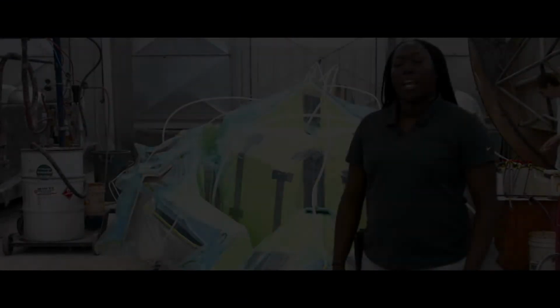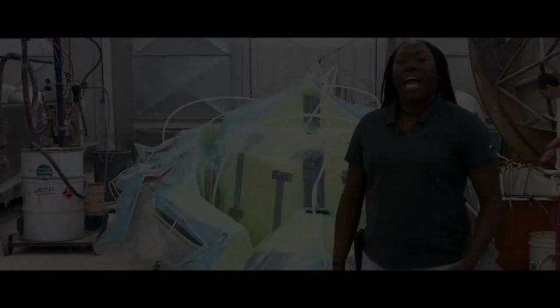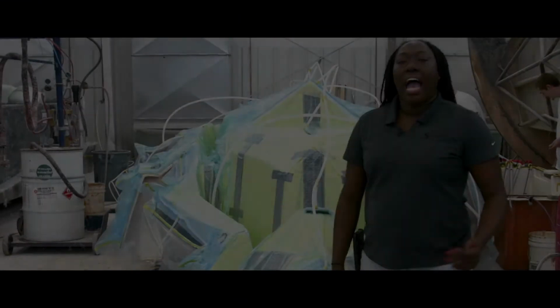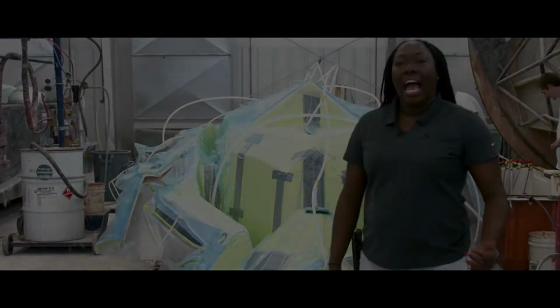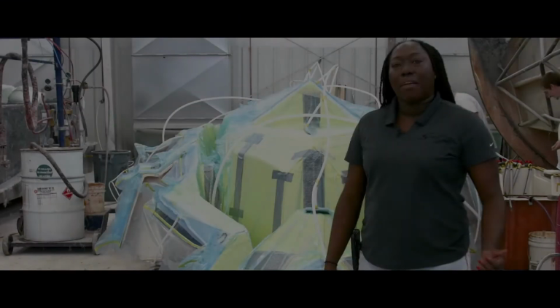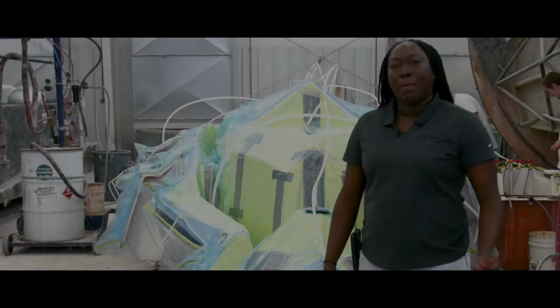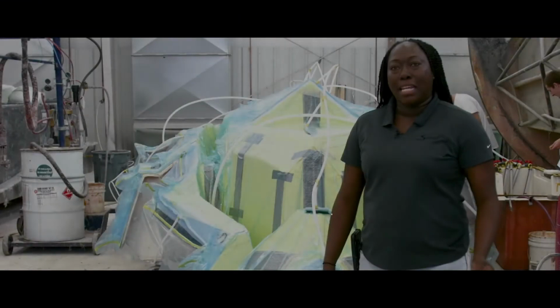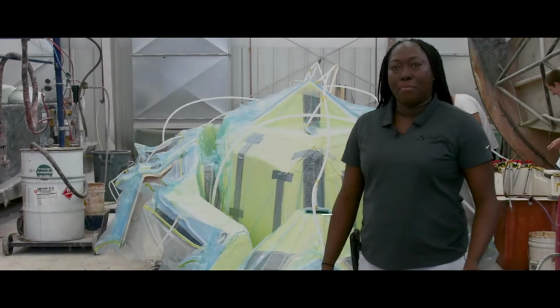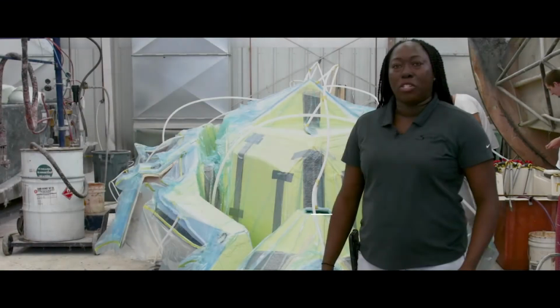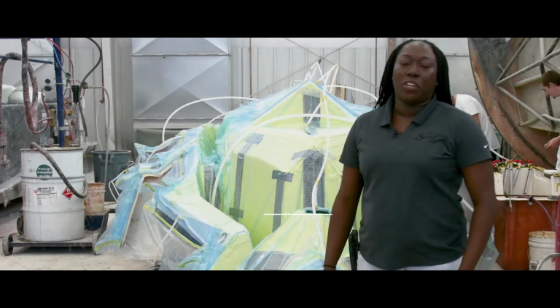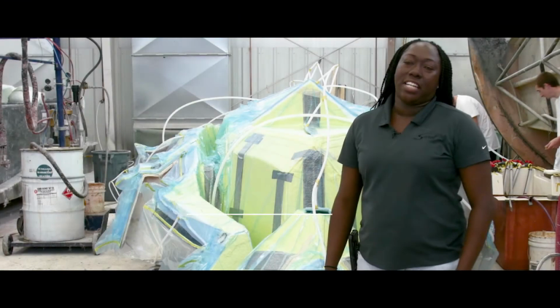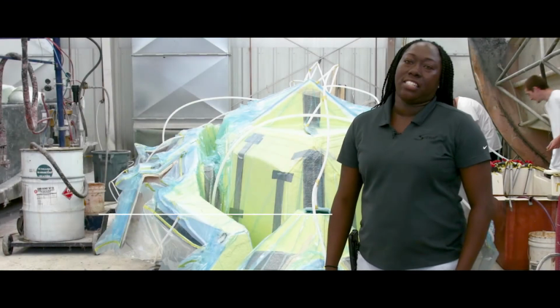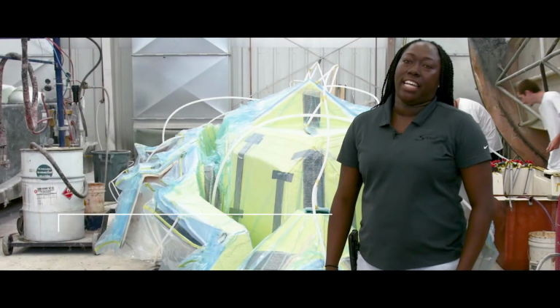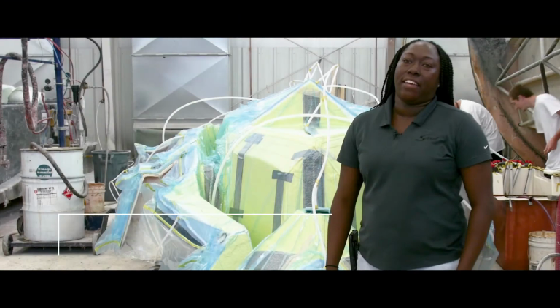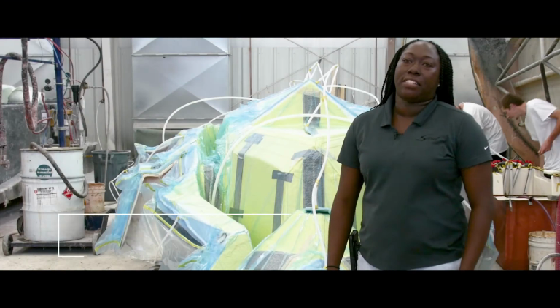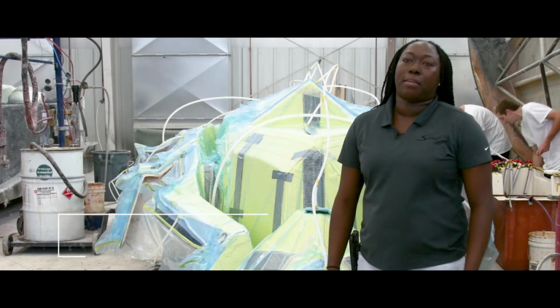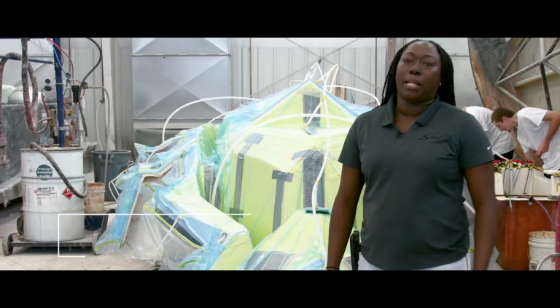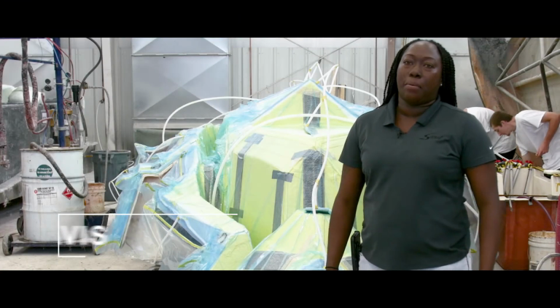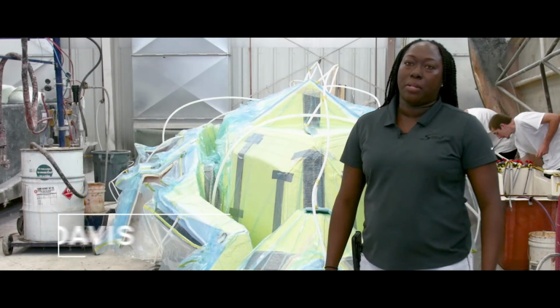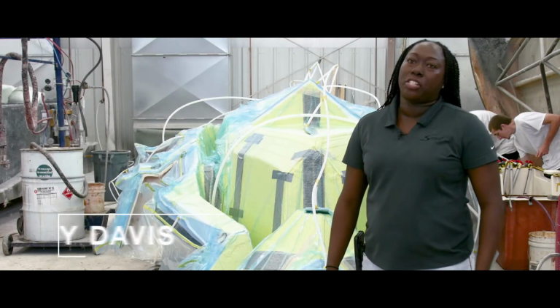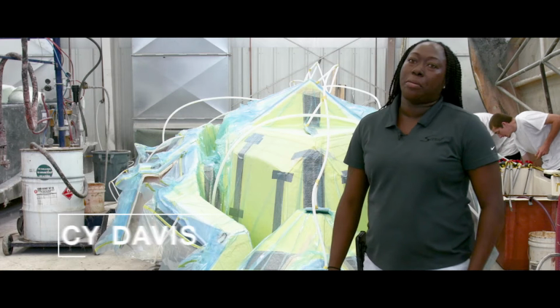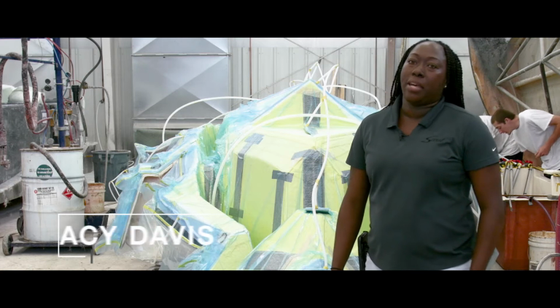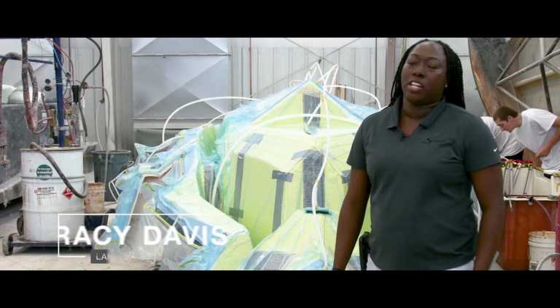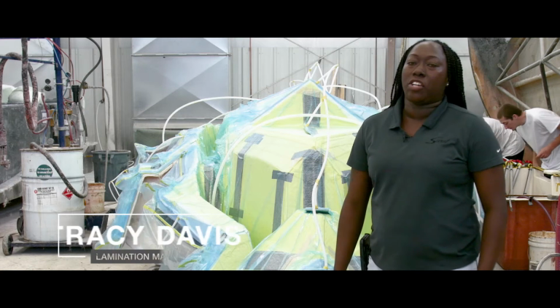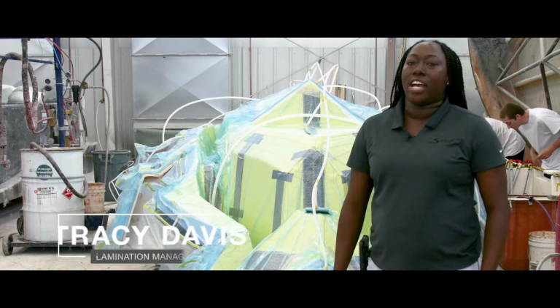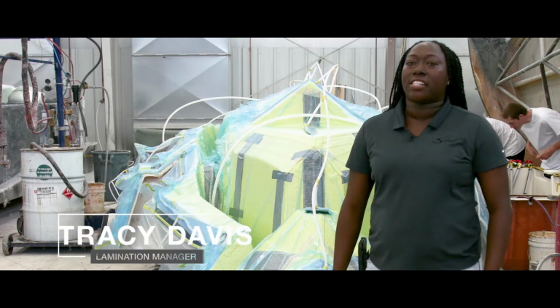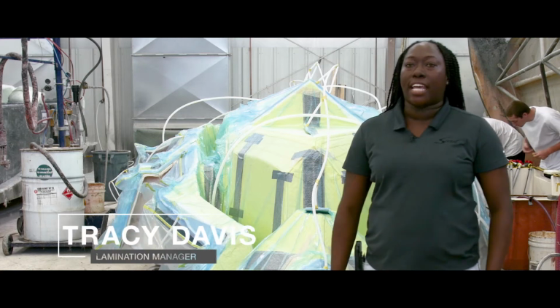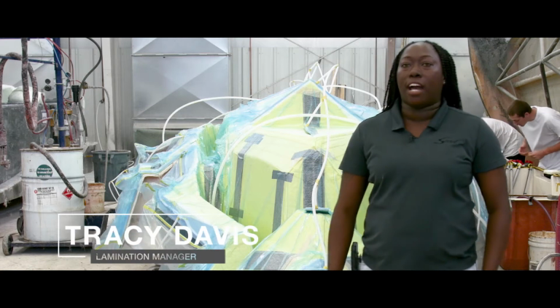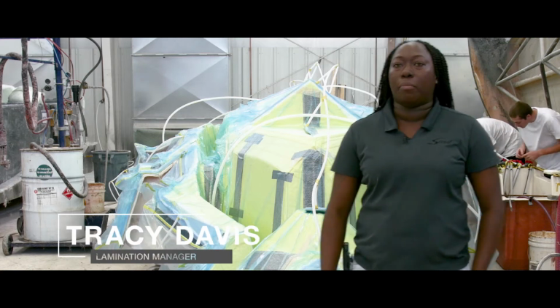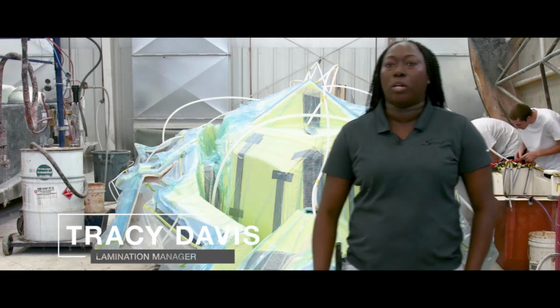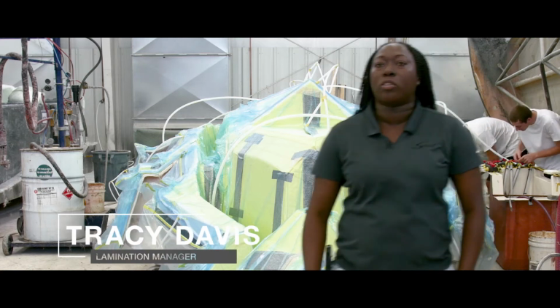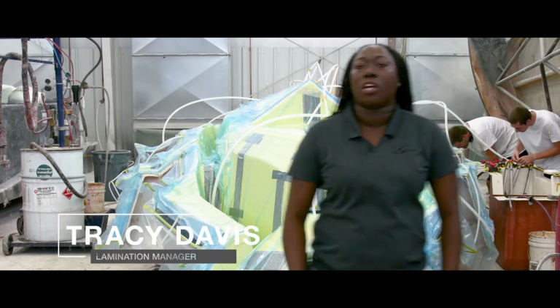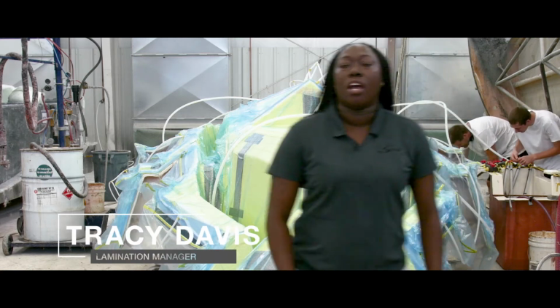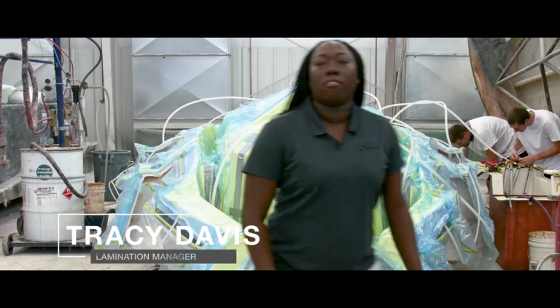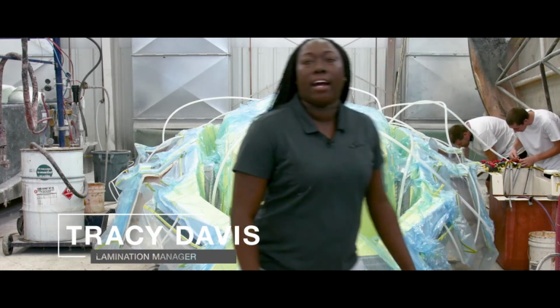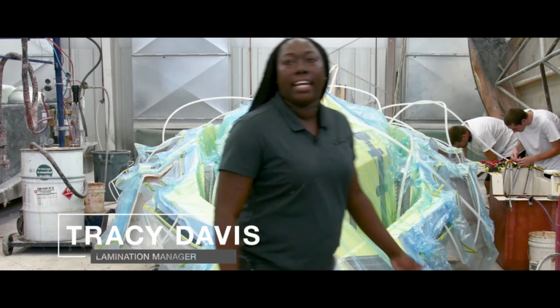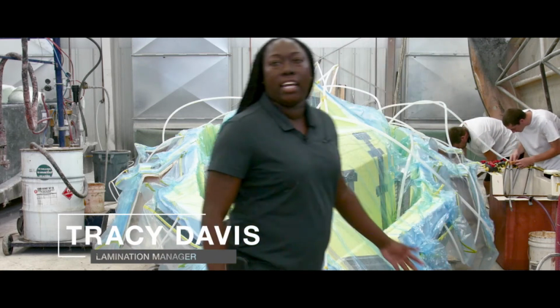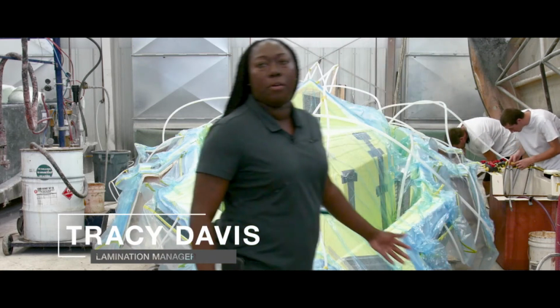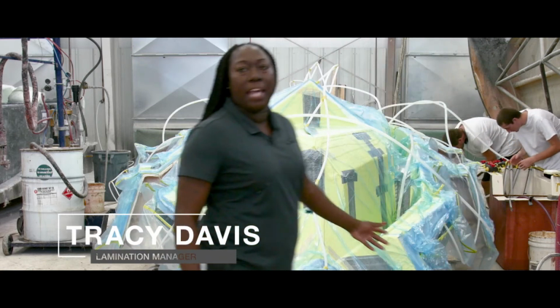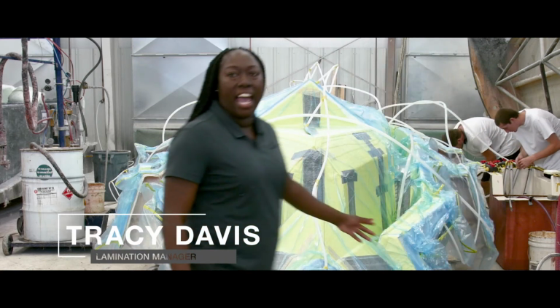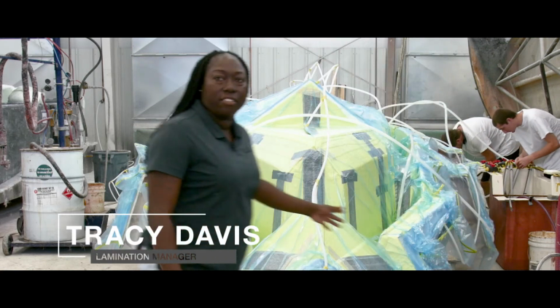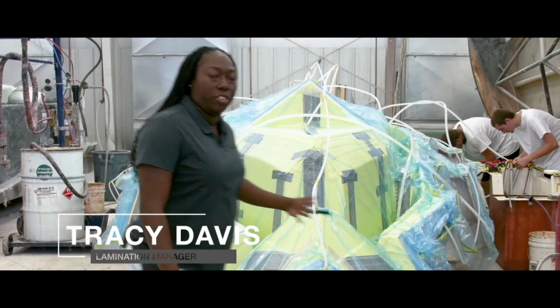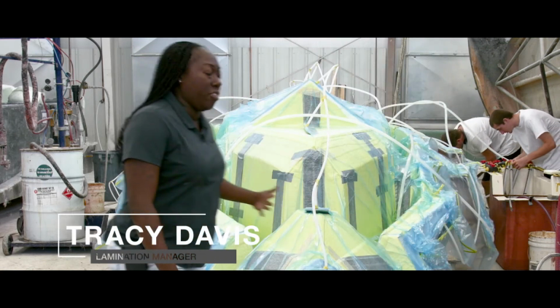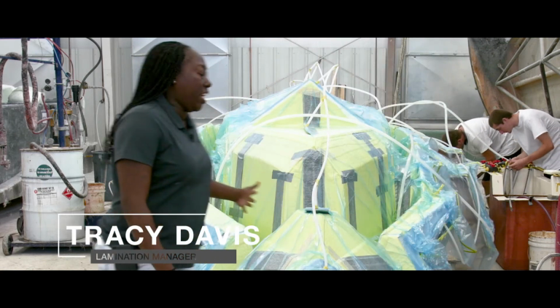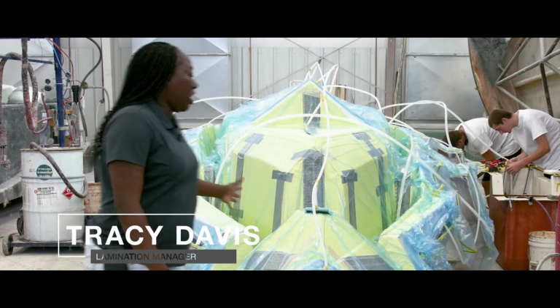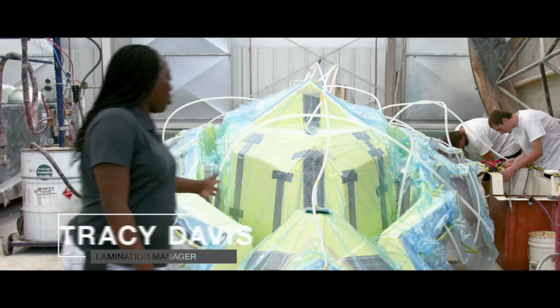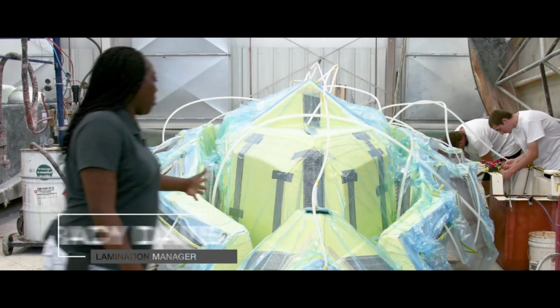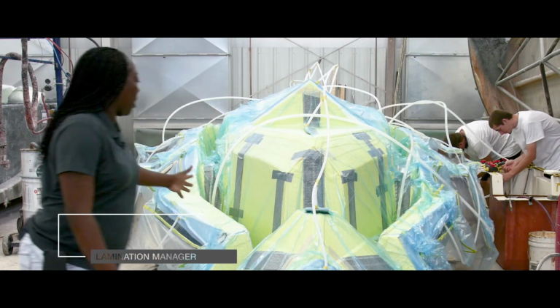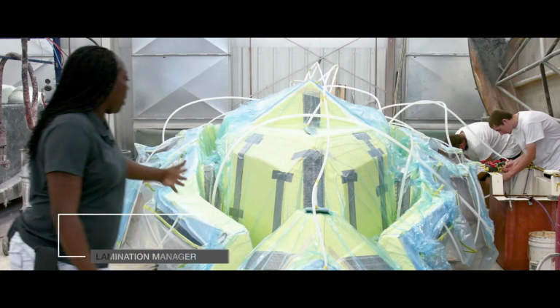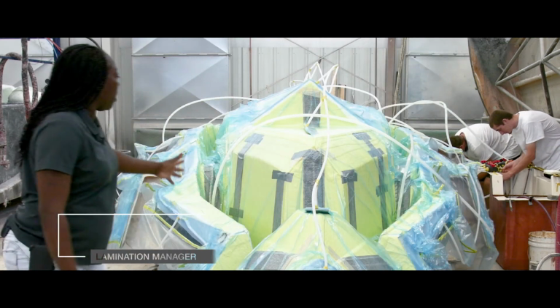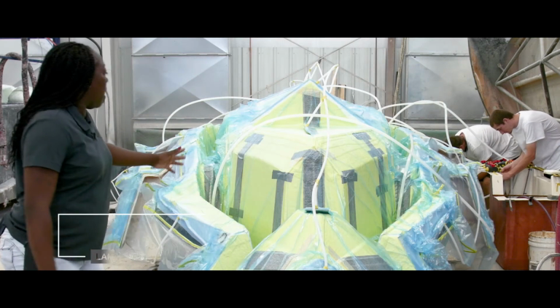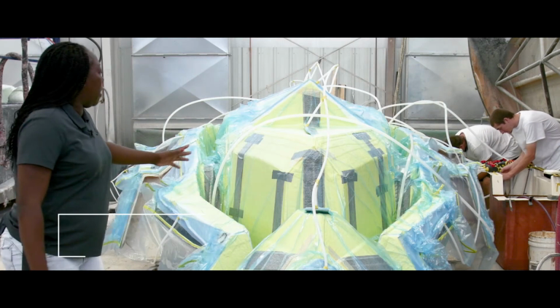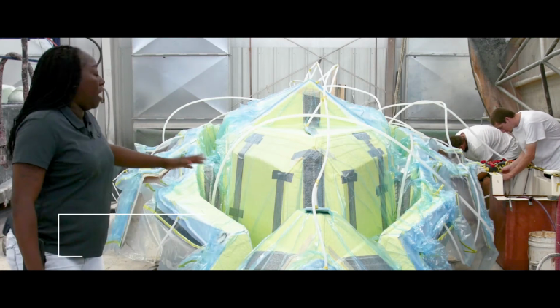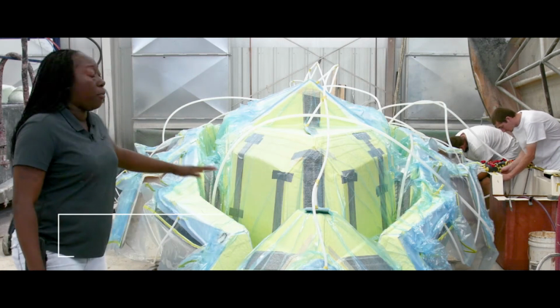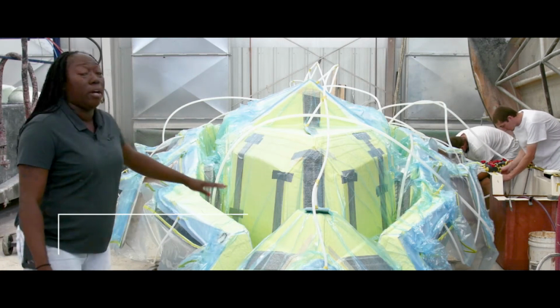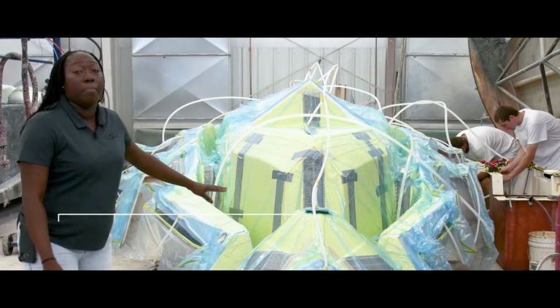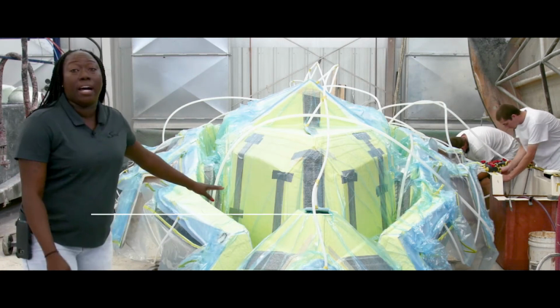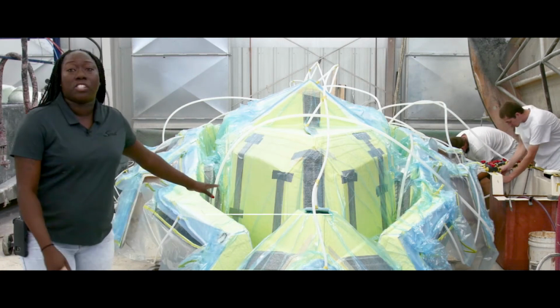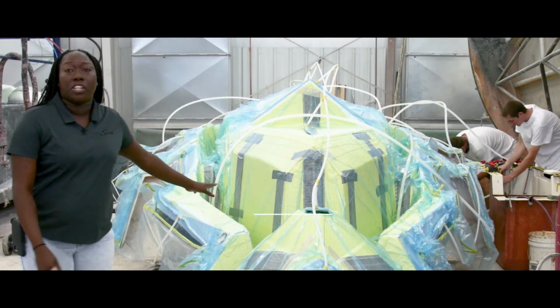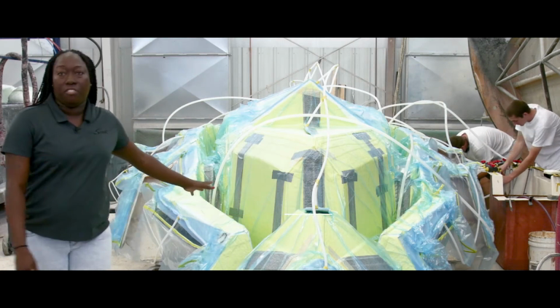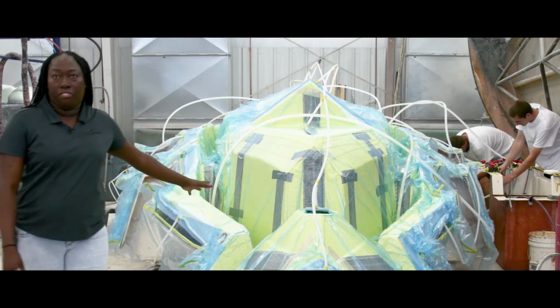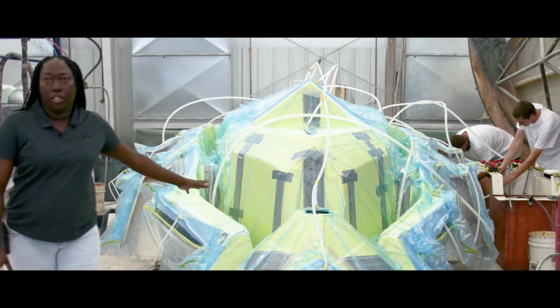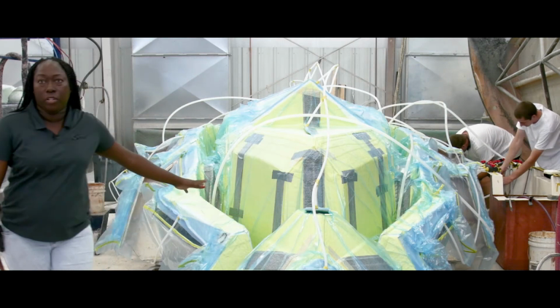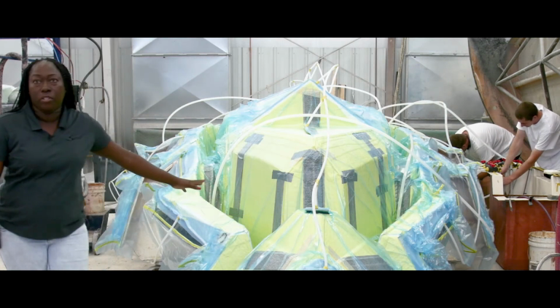Hi, my name is Tracy Davis. I'm lamination manager at Scout Boats. Right here we have the 380 stringer that we're about to infuse.